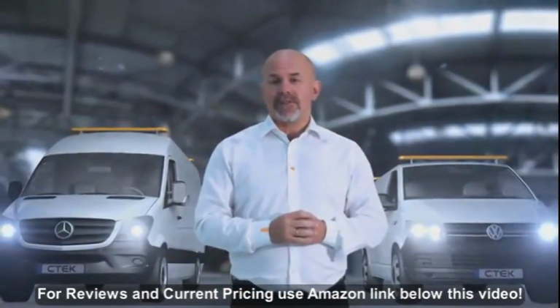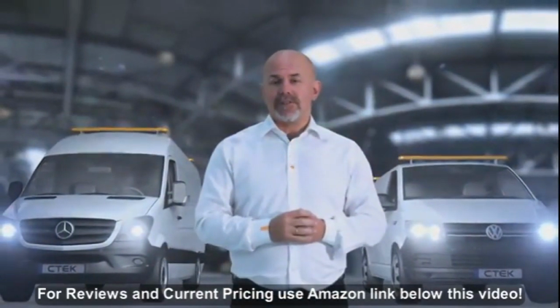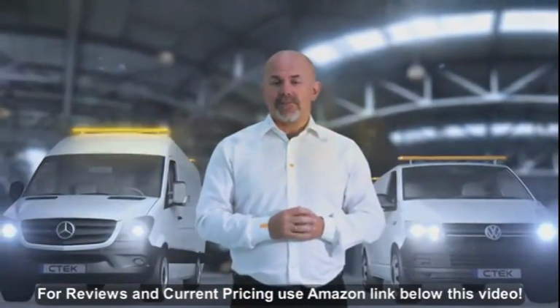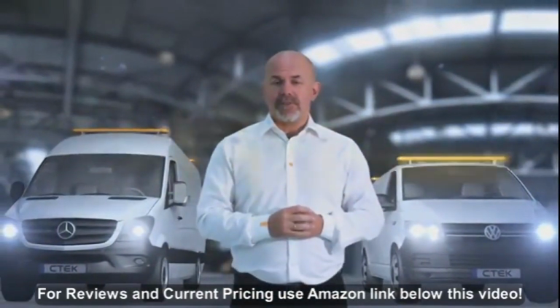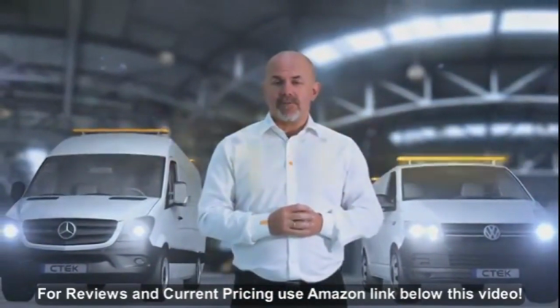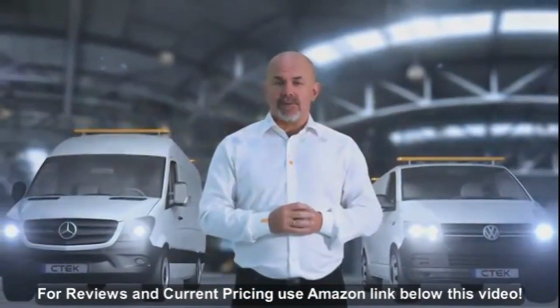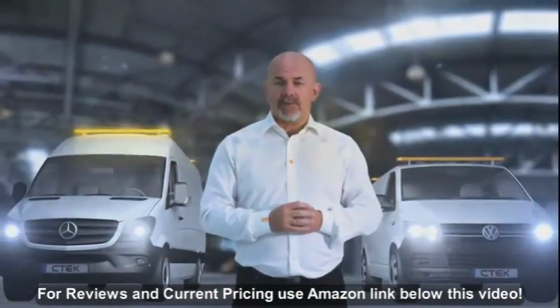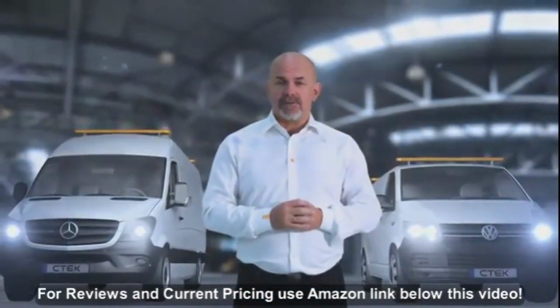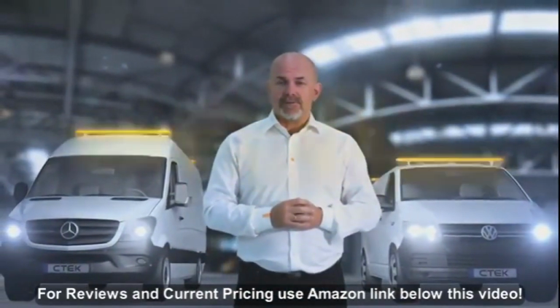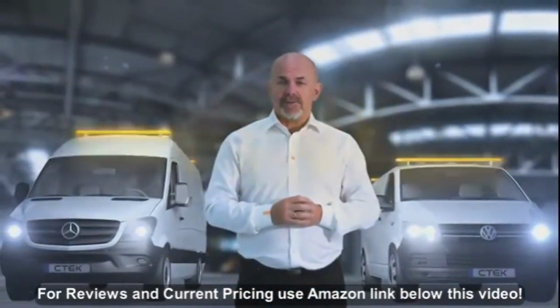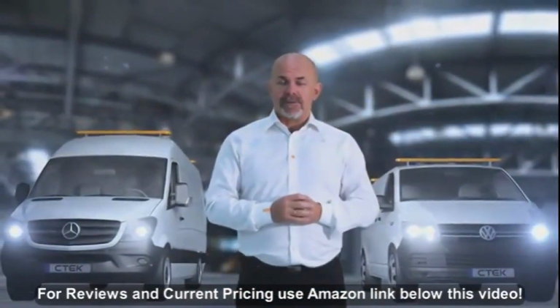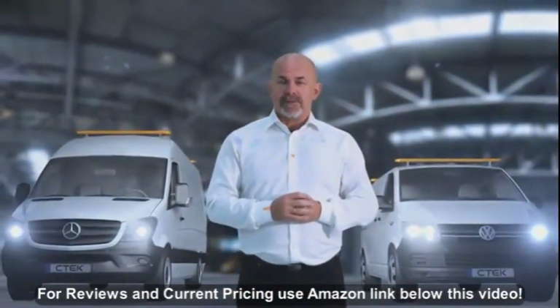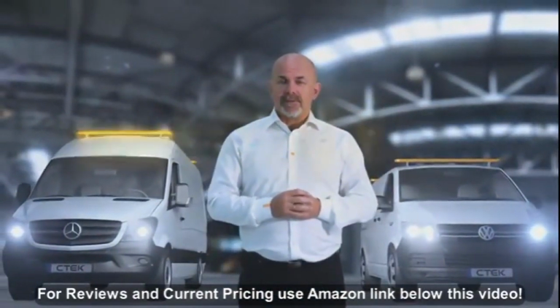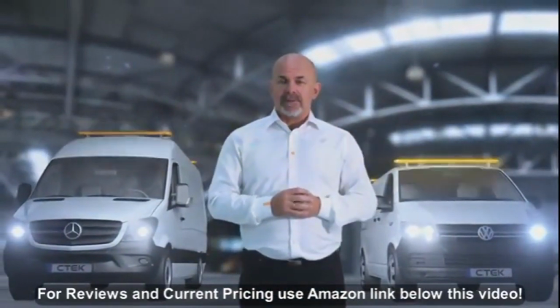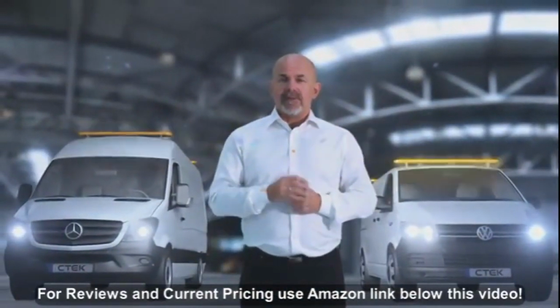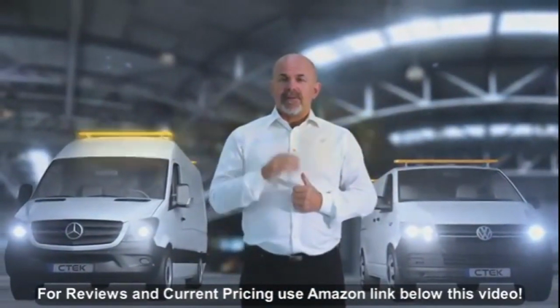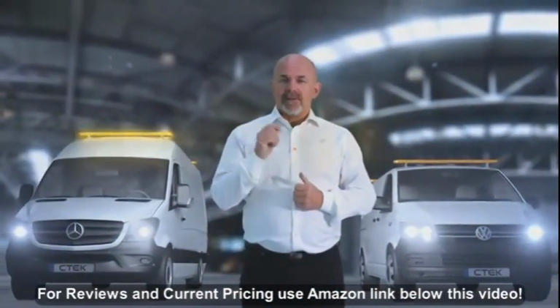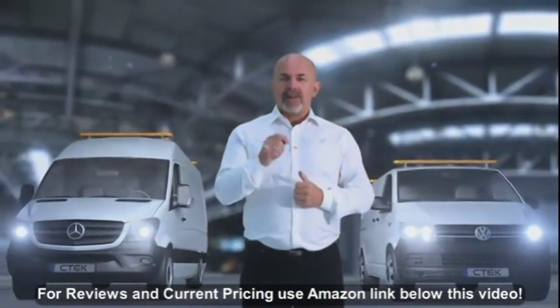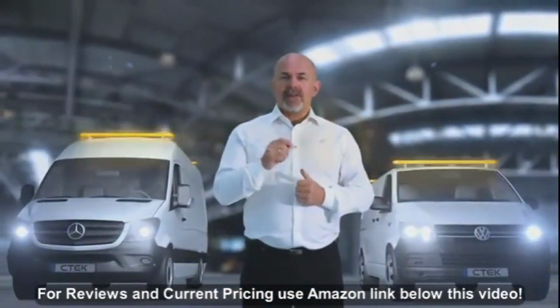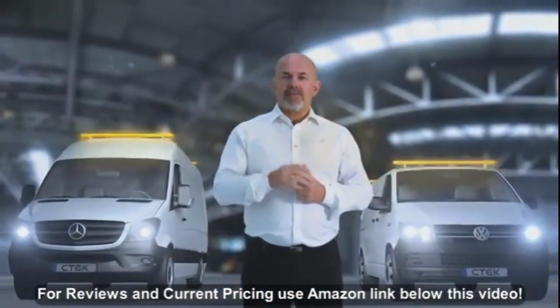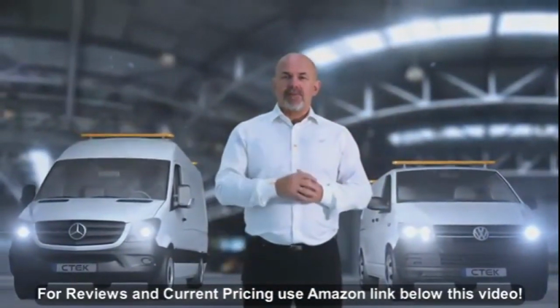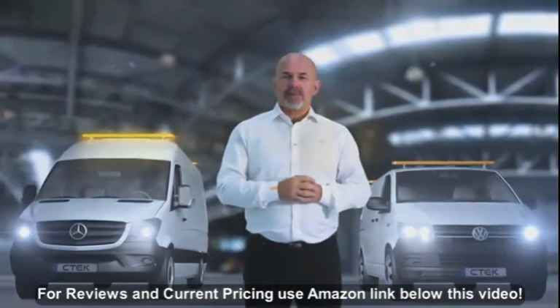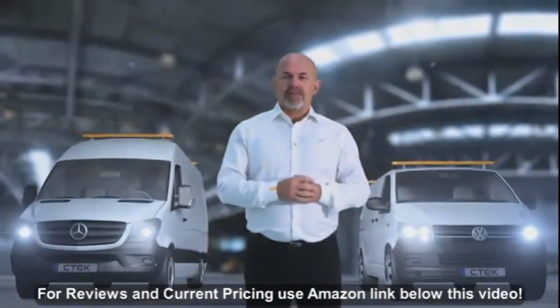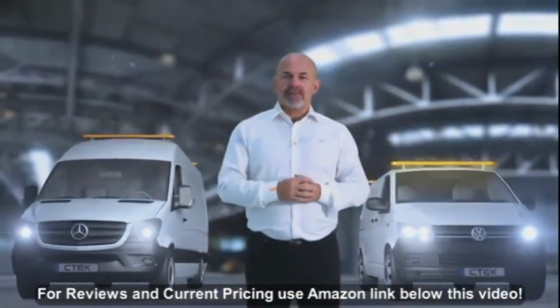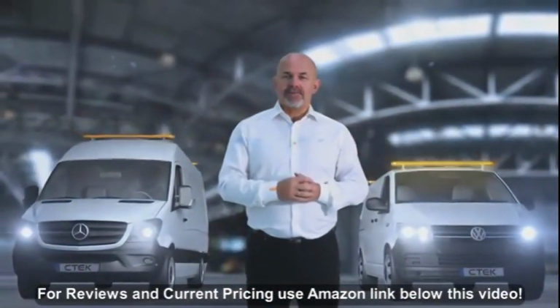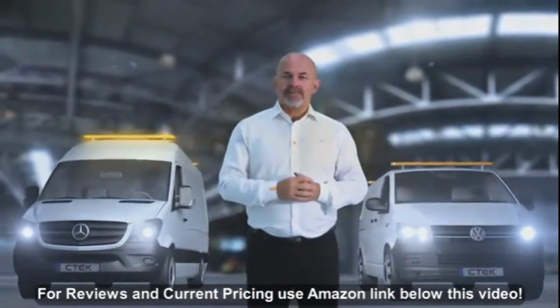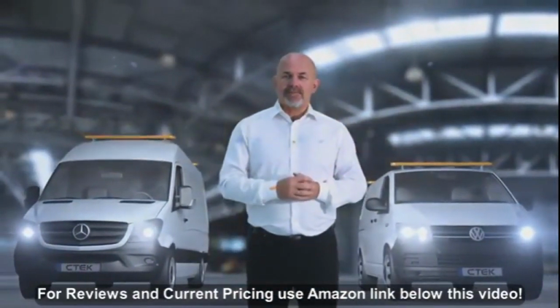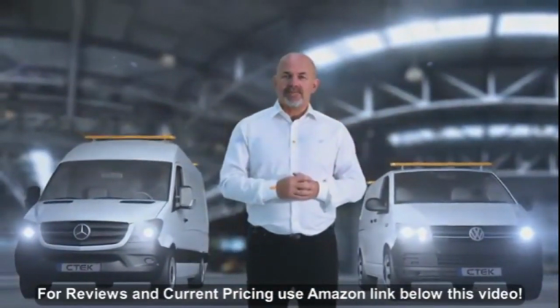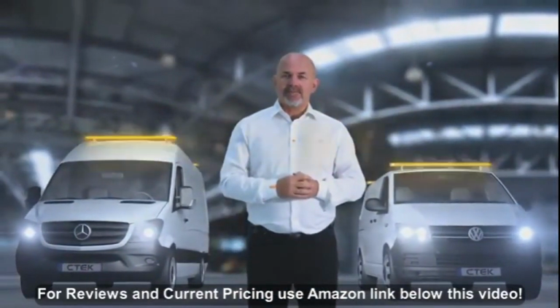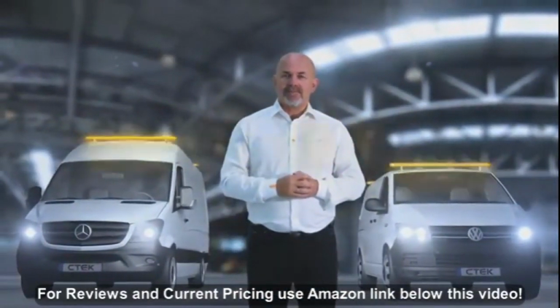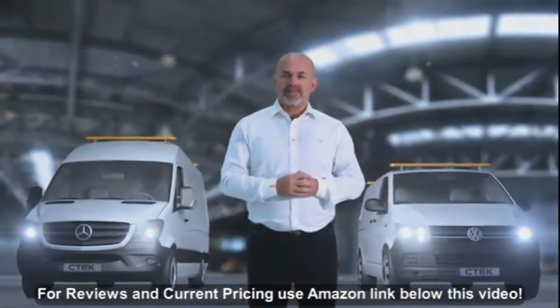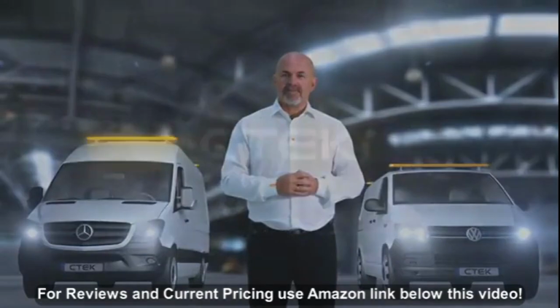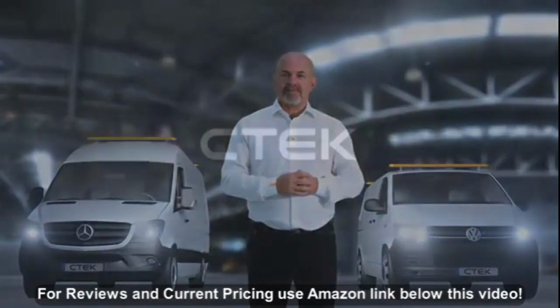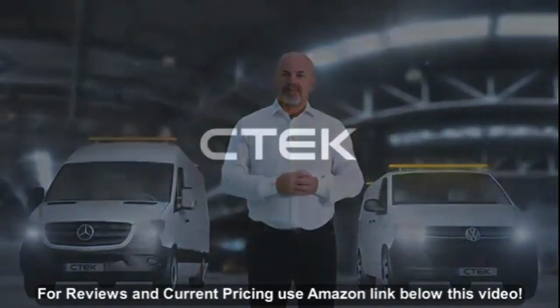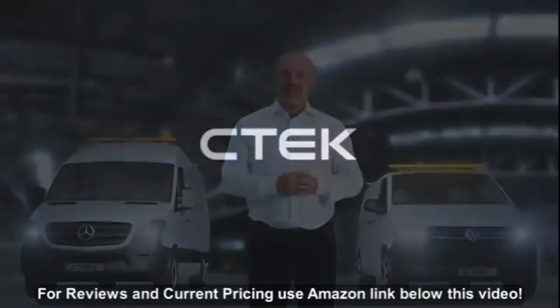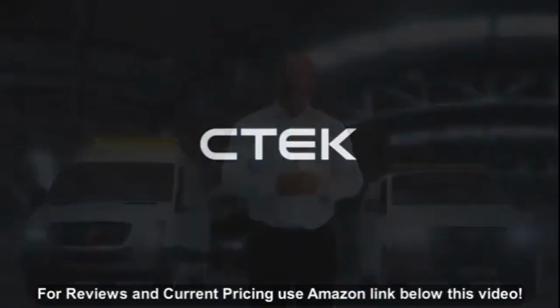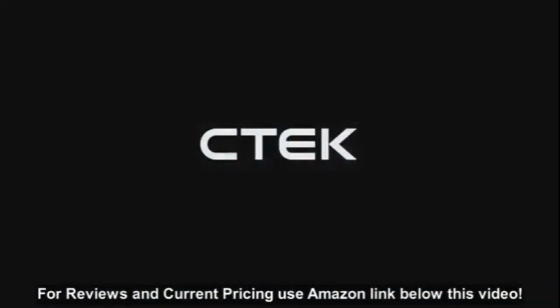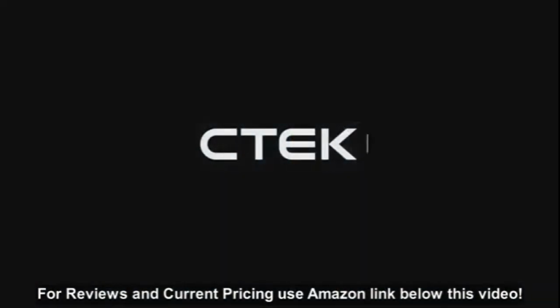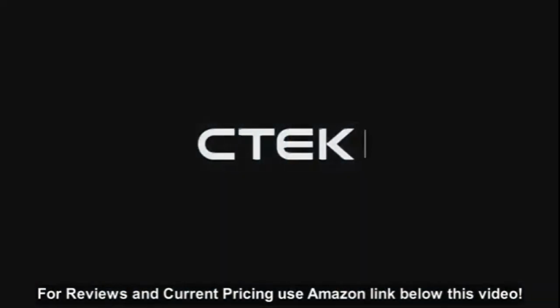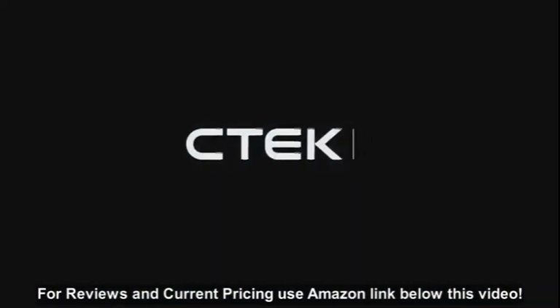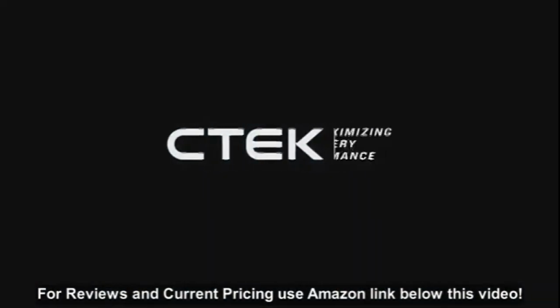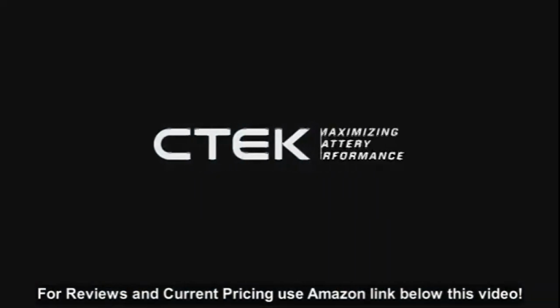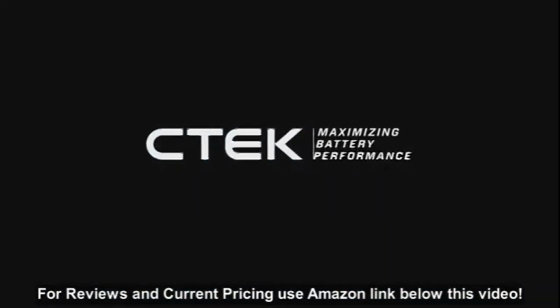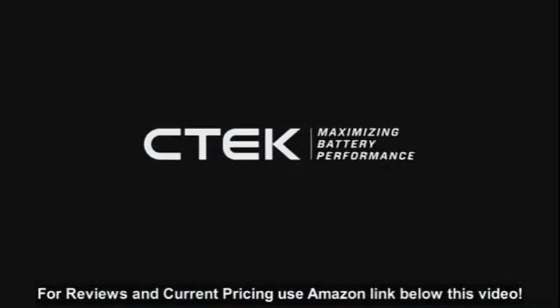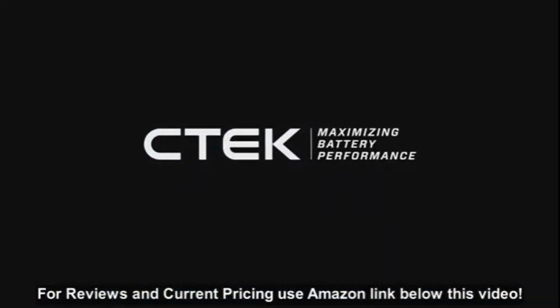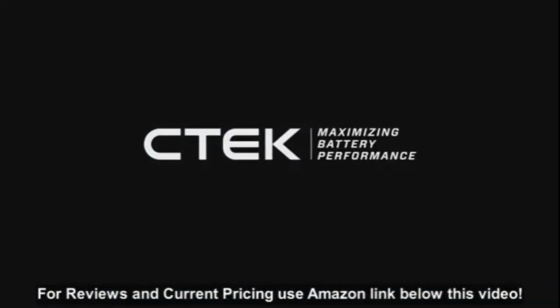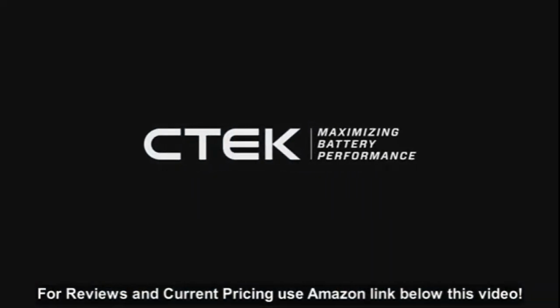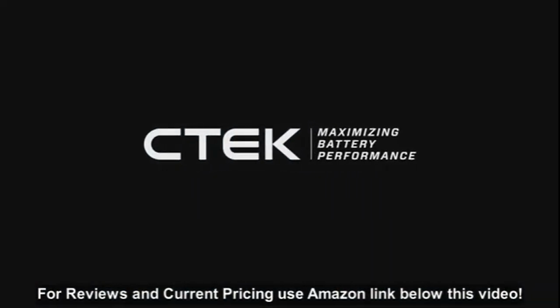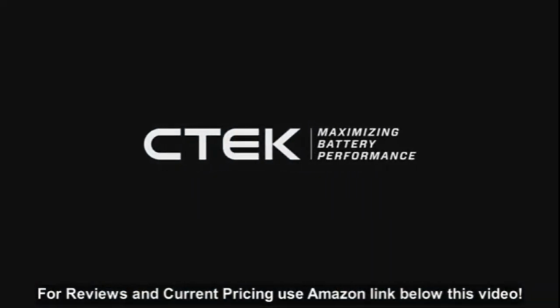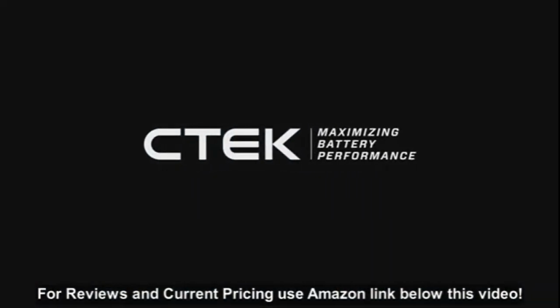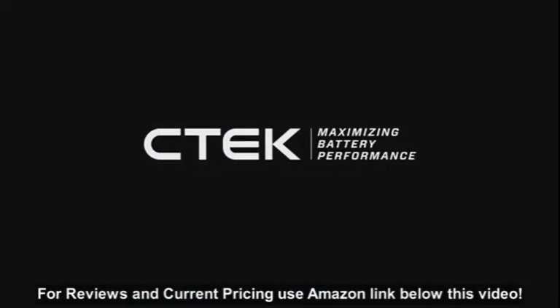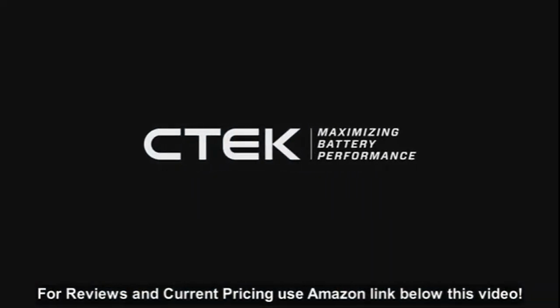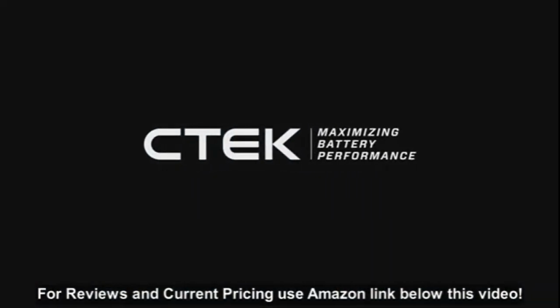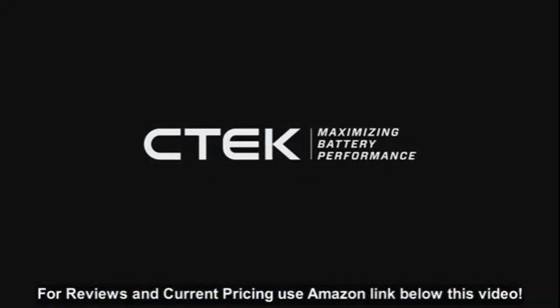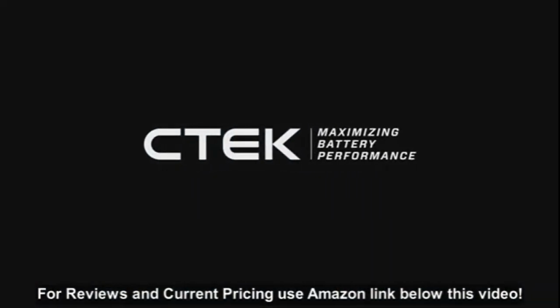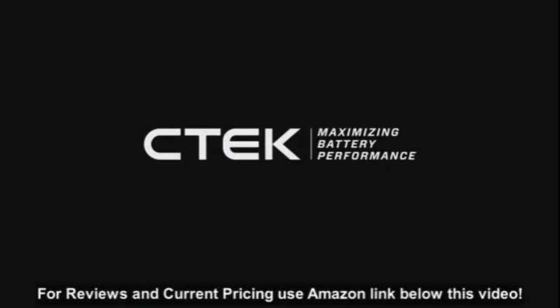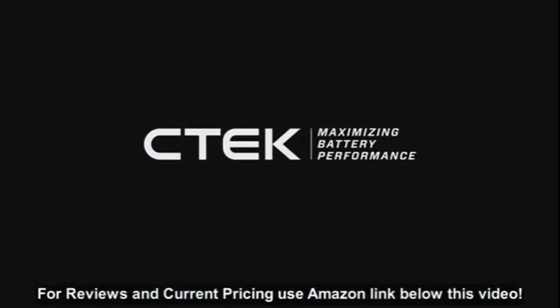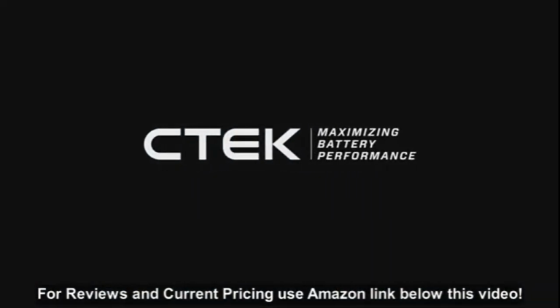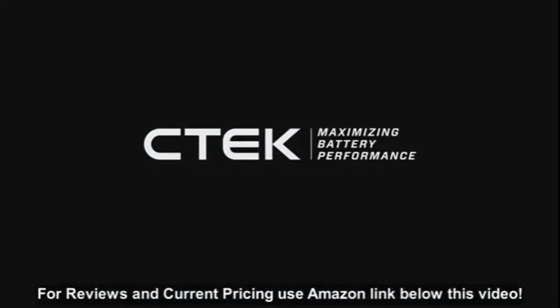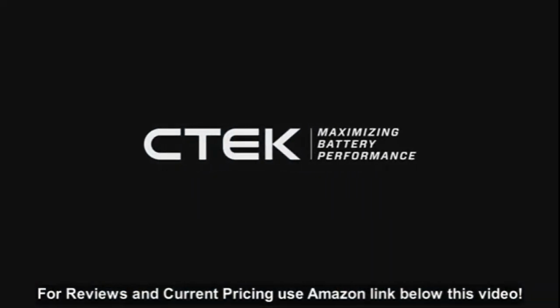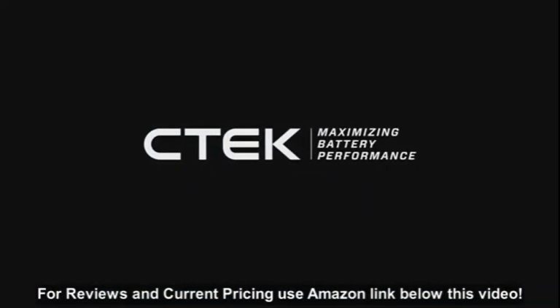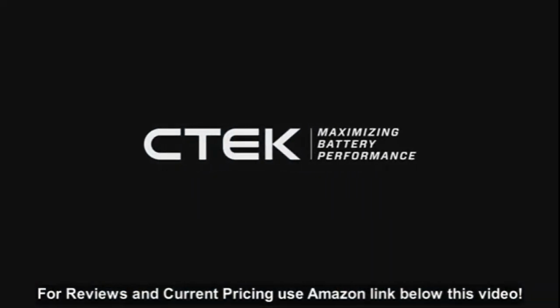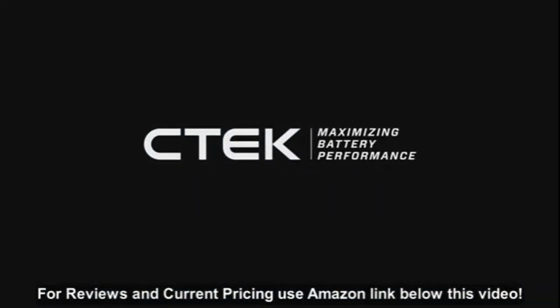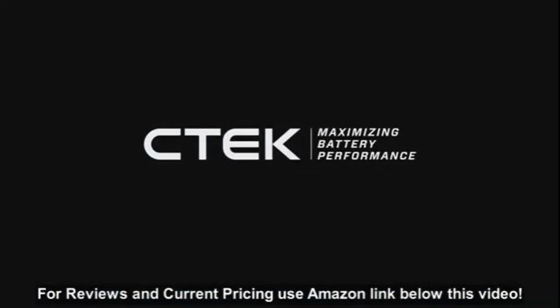That was just a quick walkthrough of the best onboard charging system in the world. Thank you for watching.